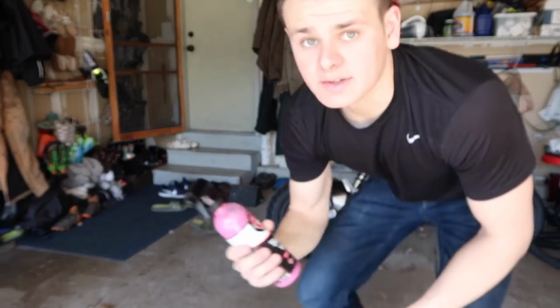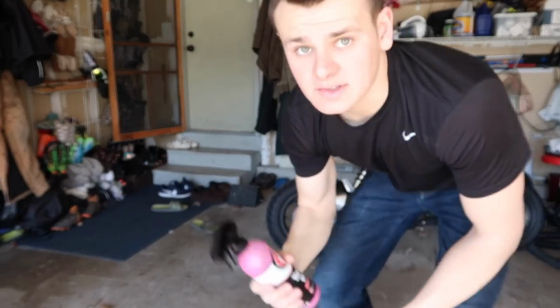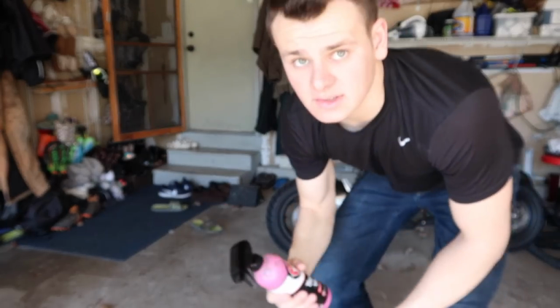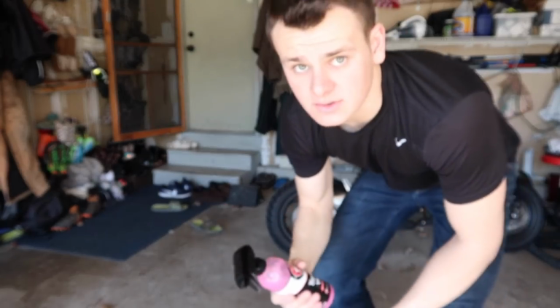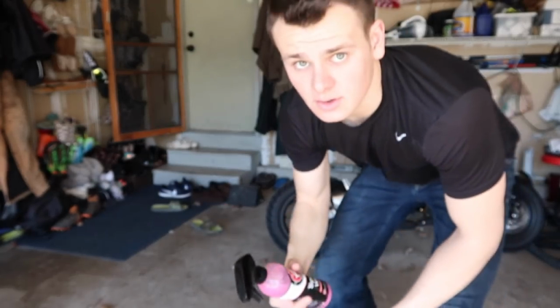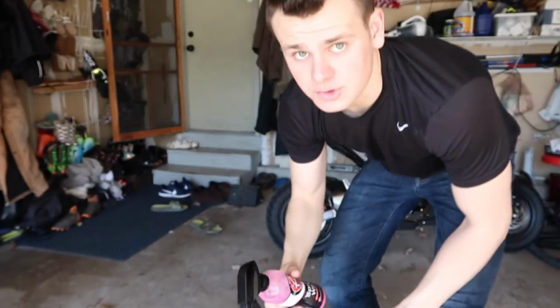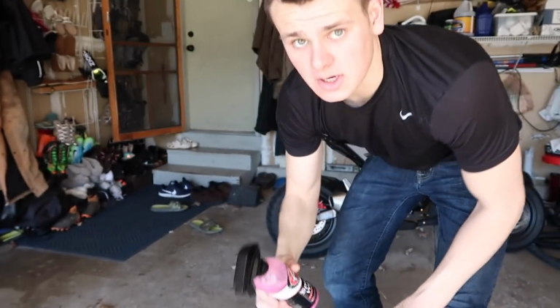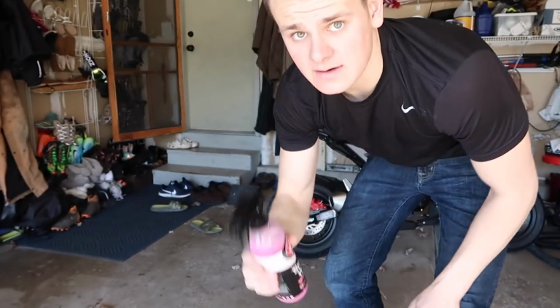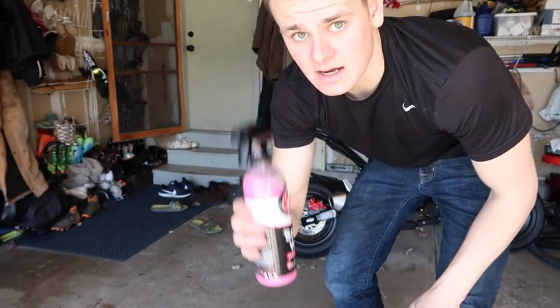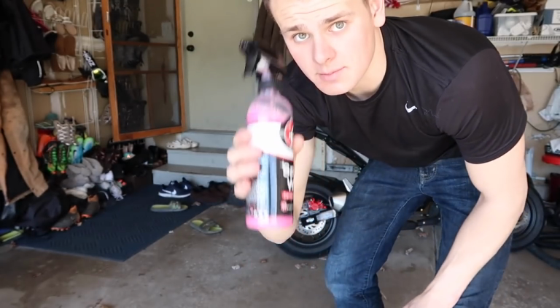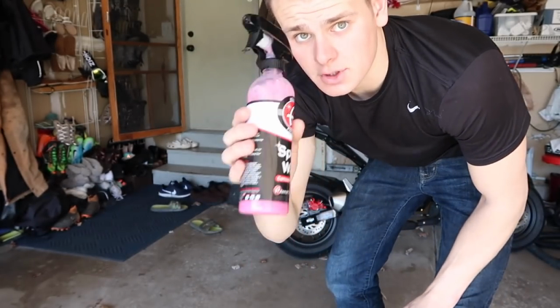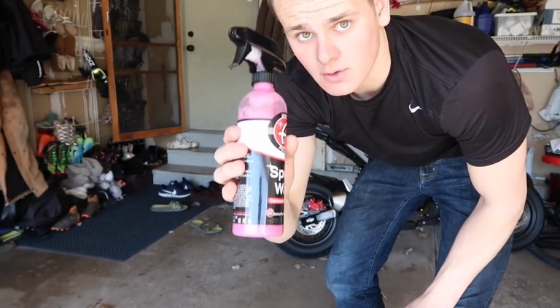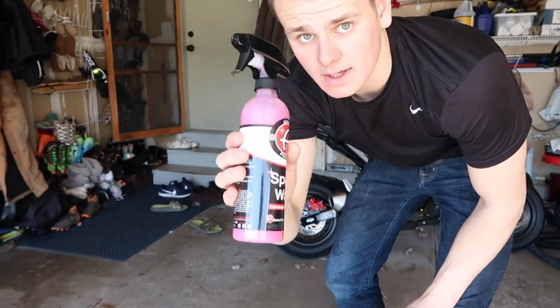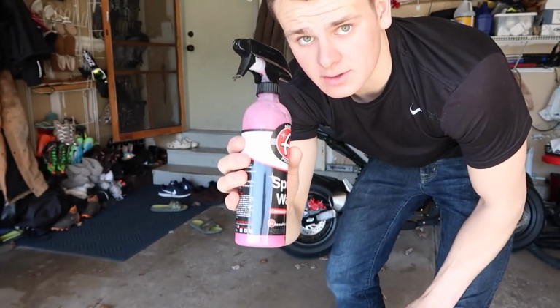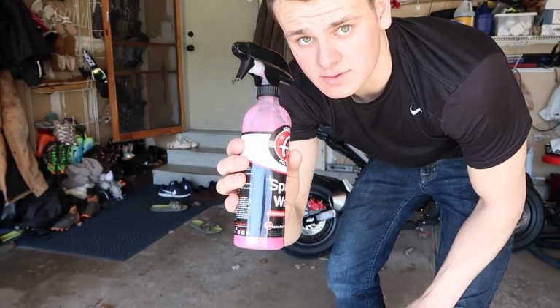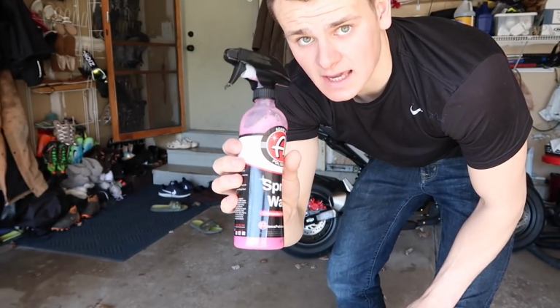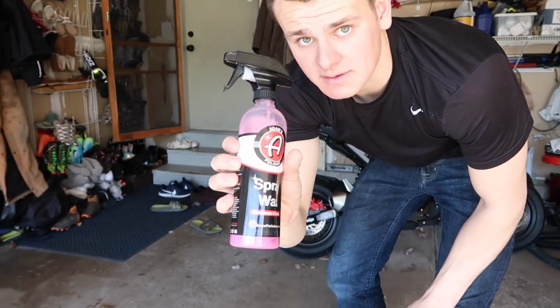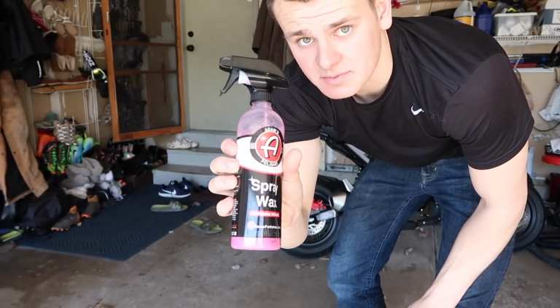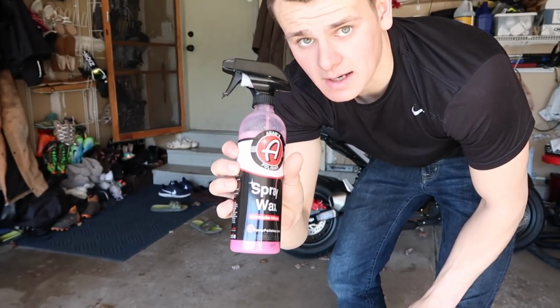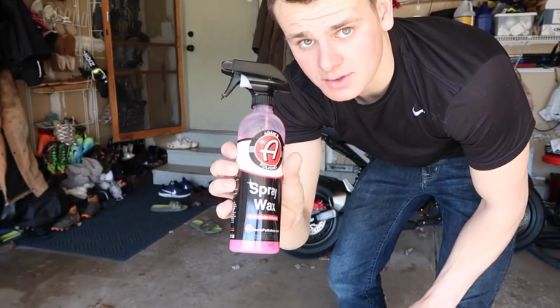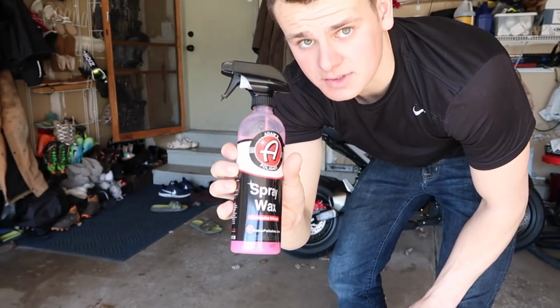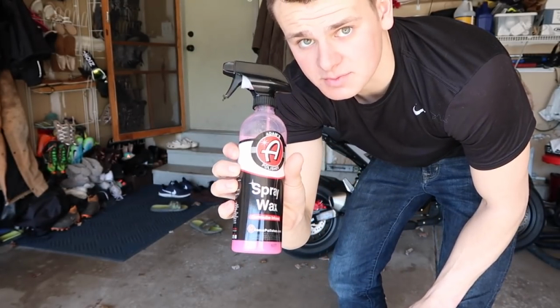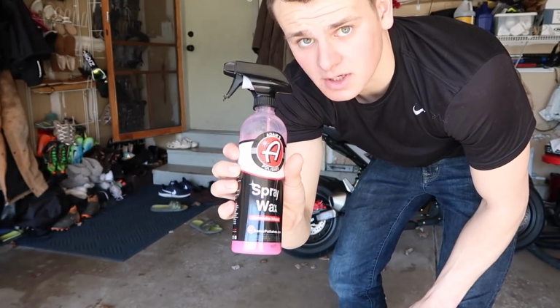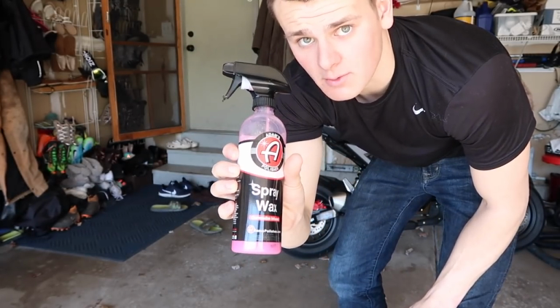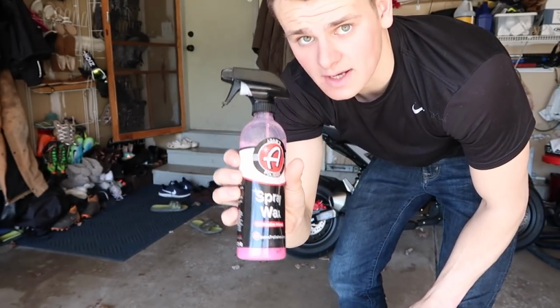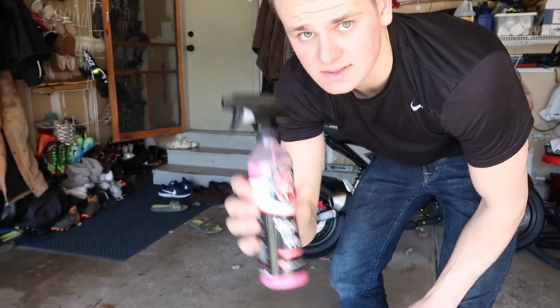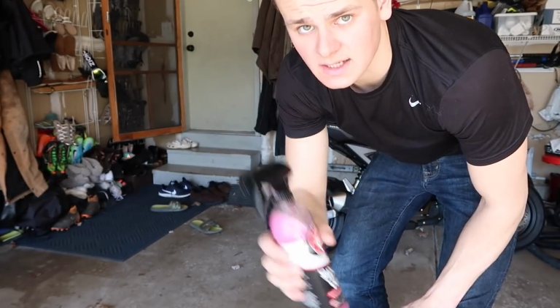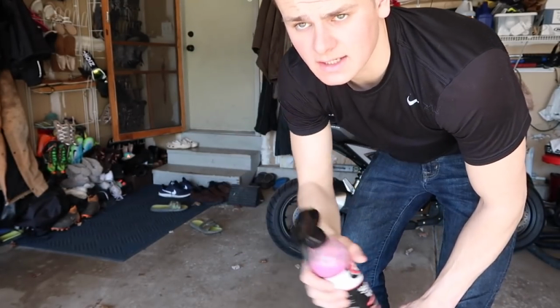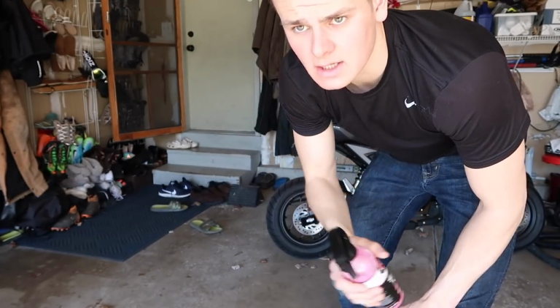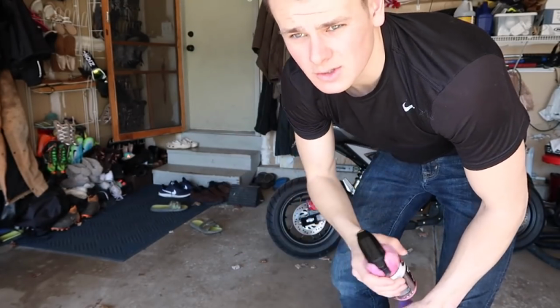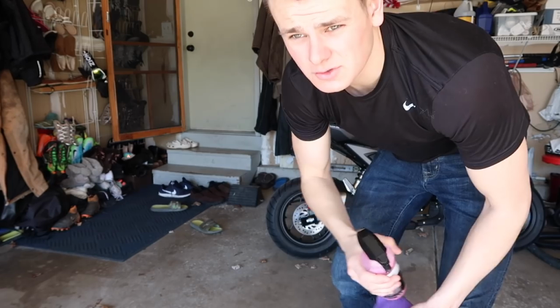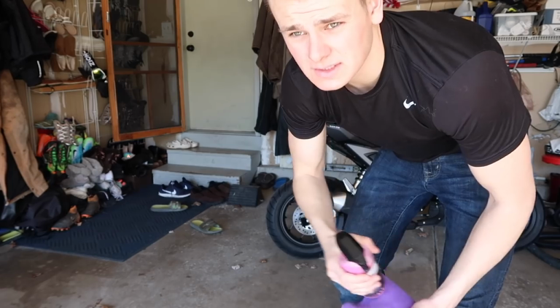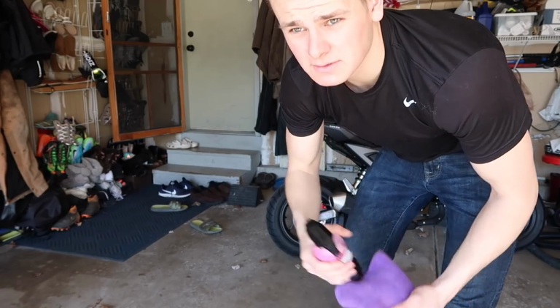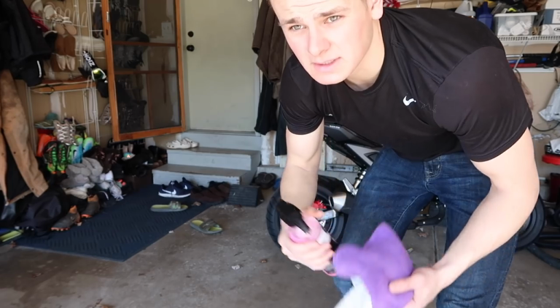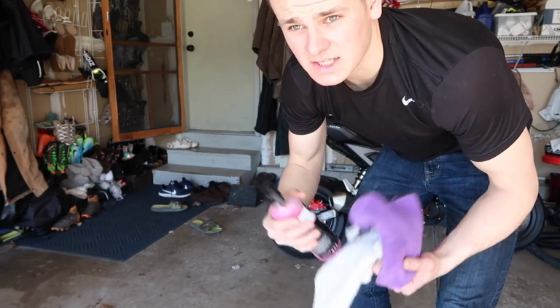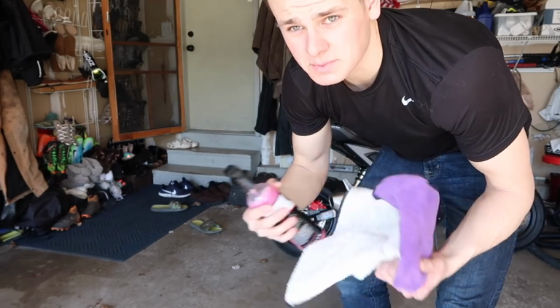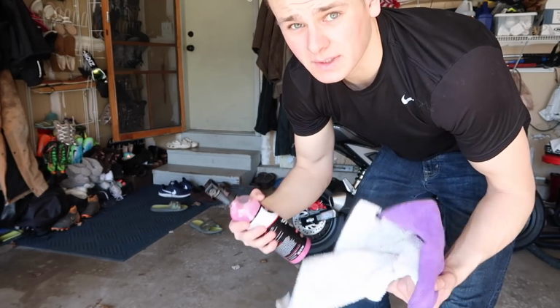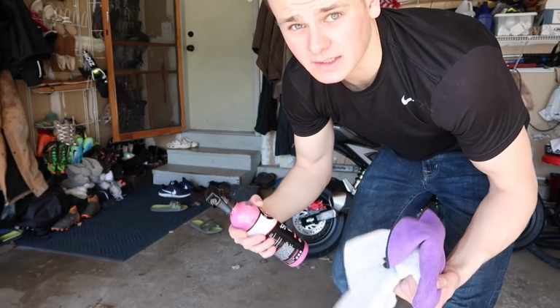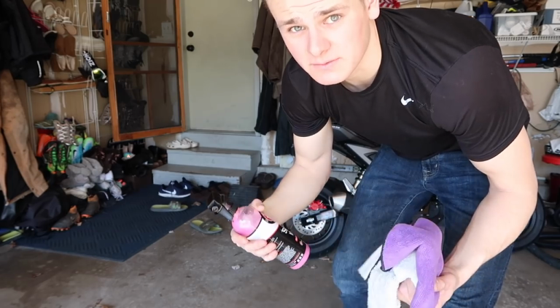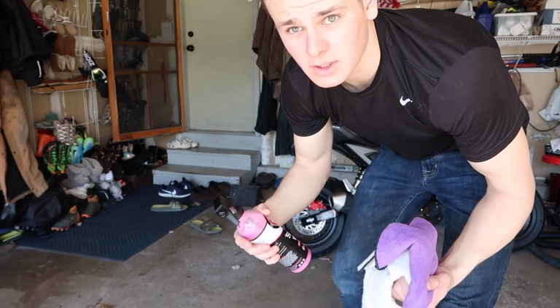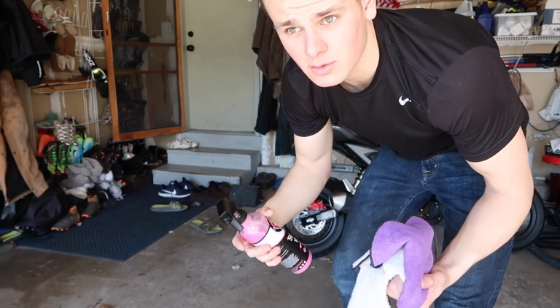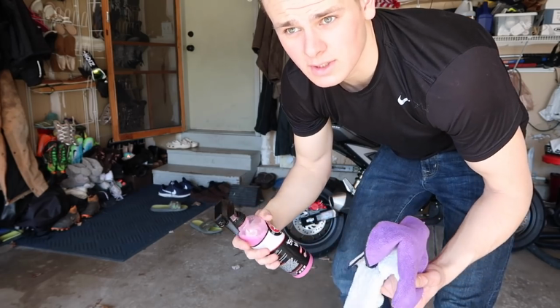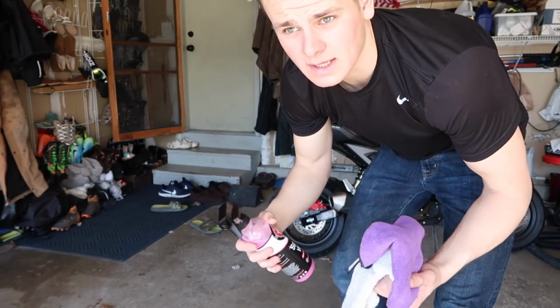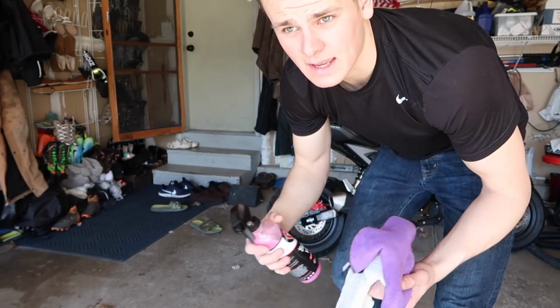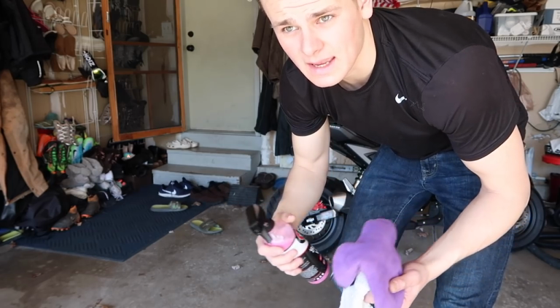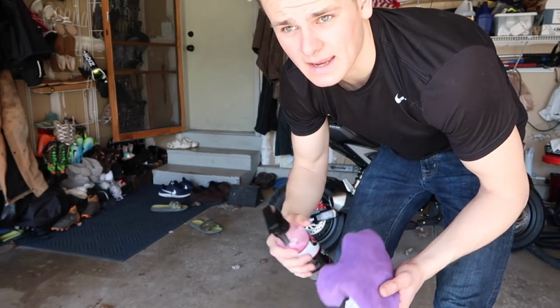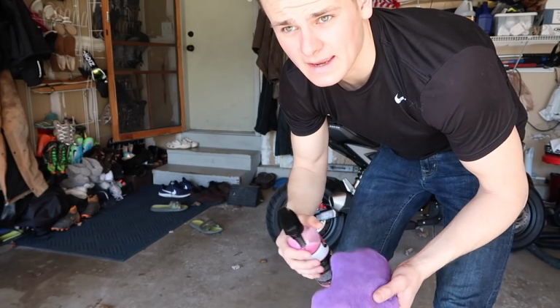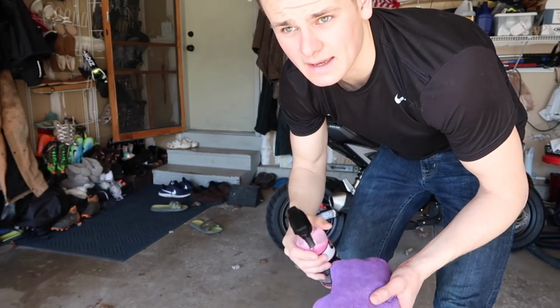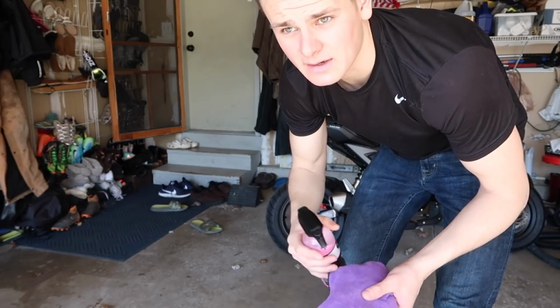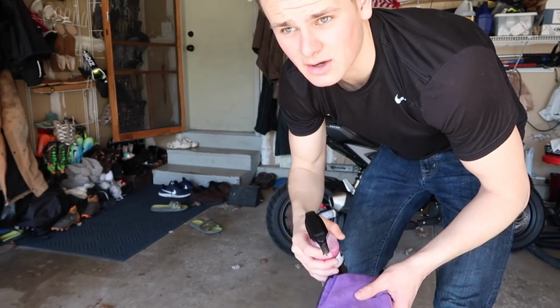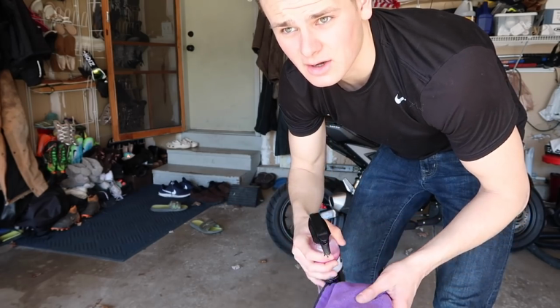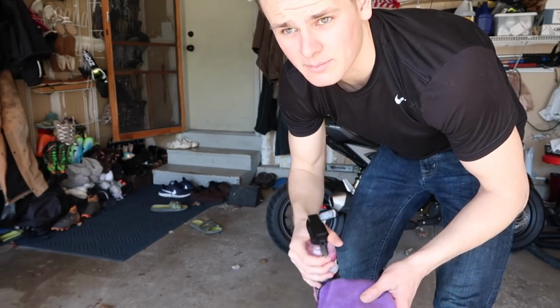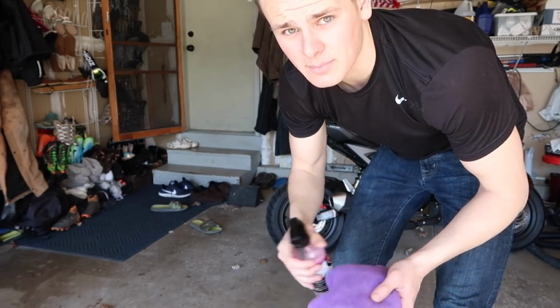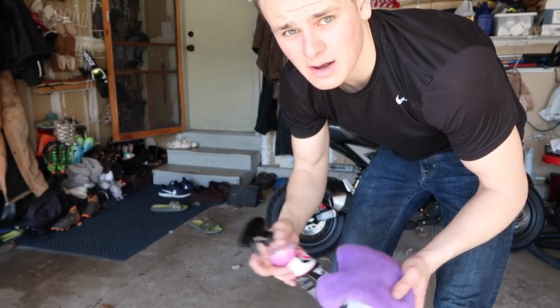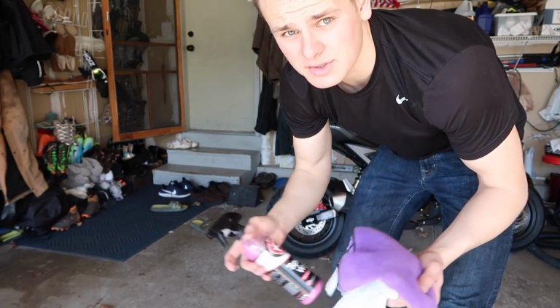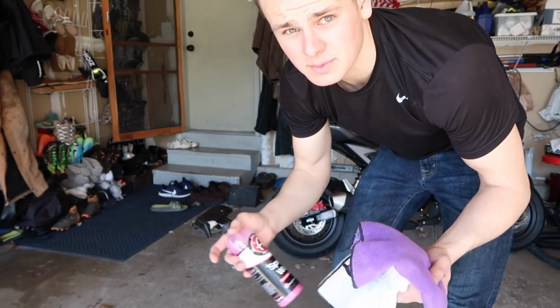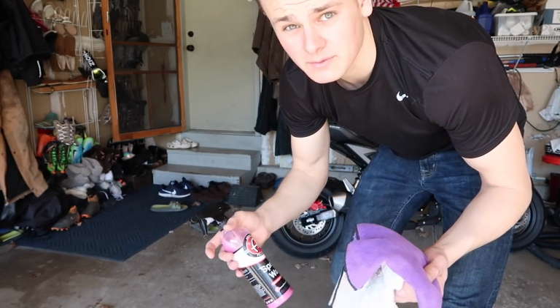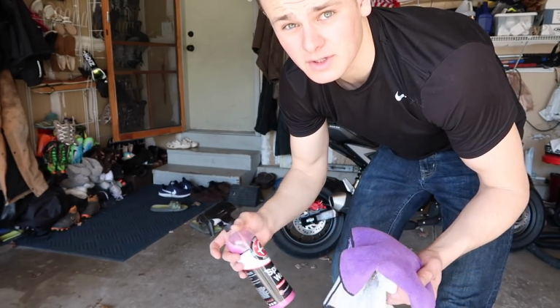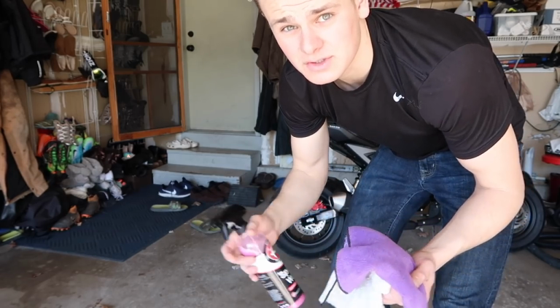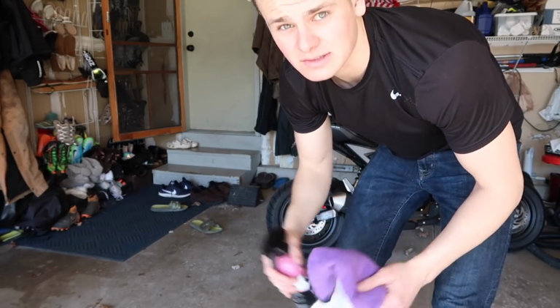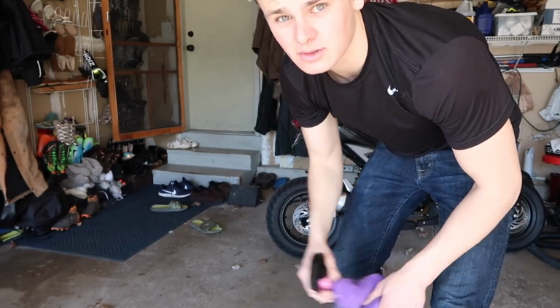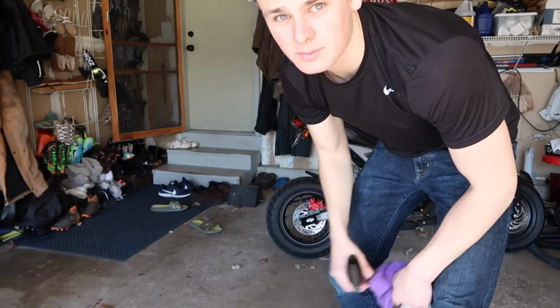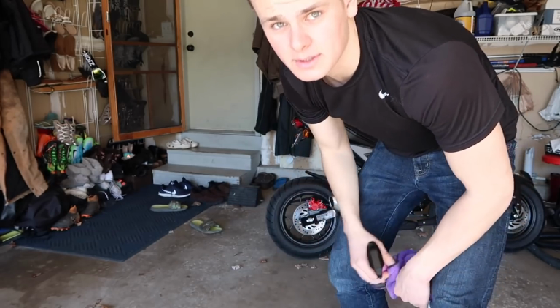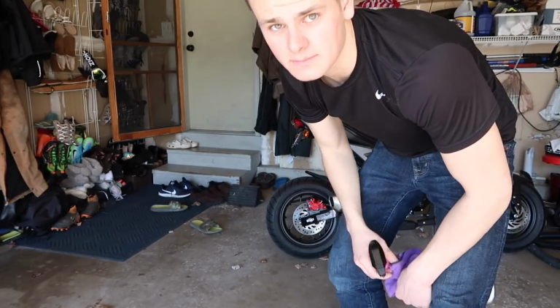So now the sled is all dry. I'm gonna go ahead and use Adams Polish spray wax on it — just give it a nice protective coating and polish up the finish a little bit.